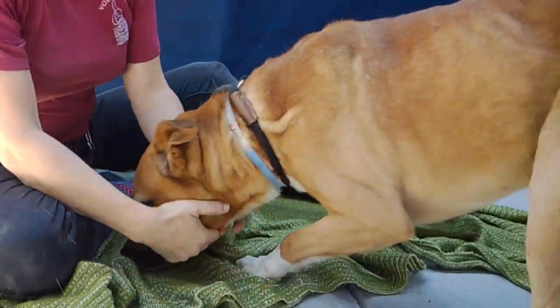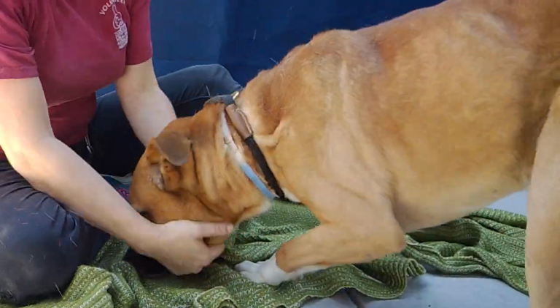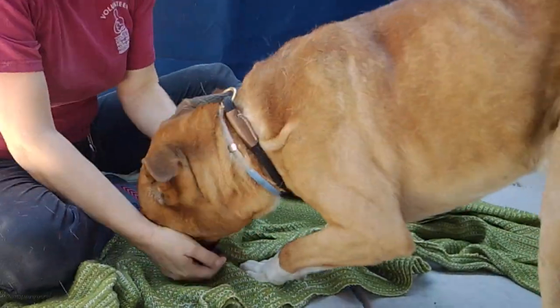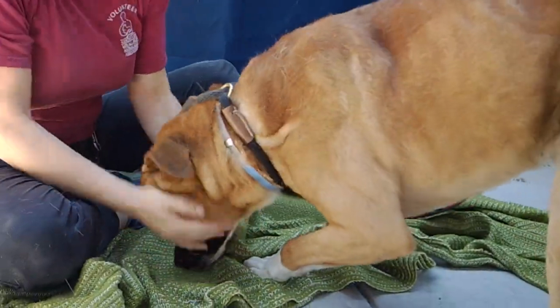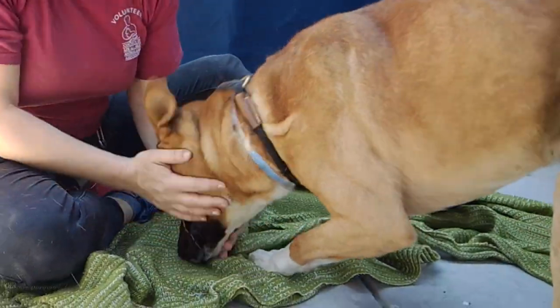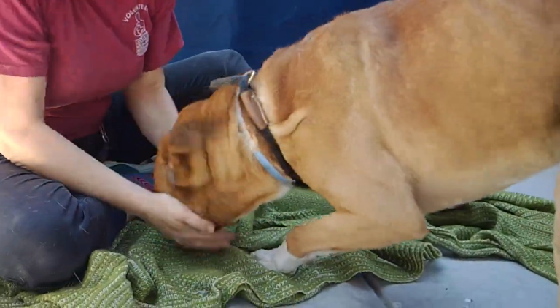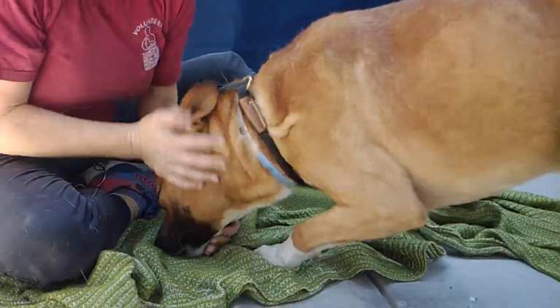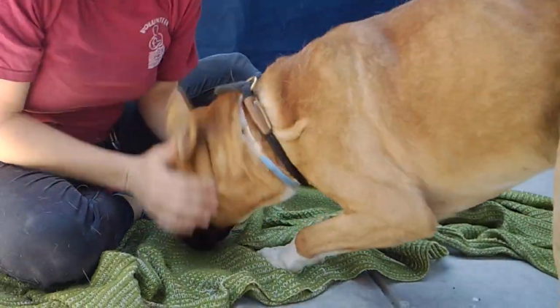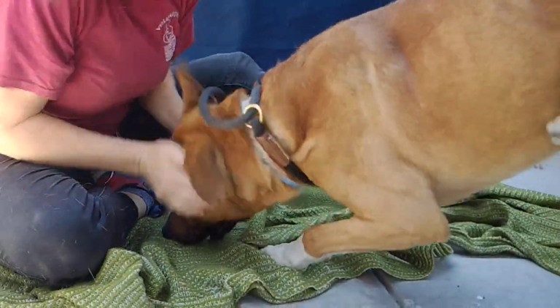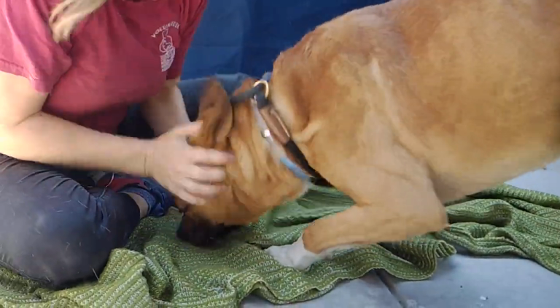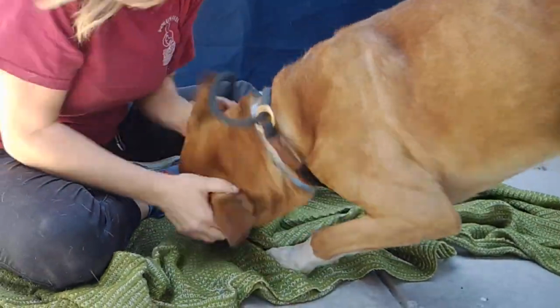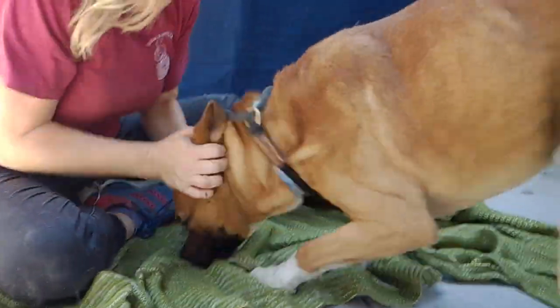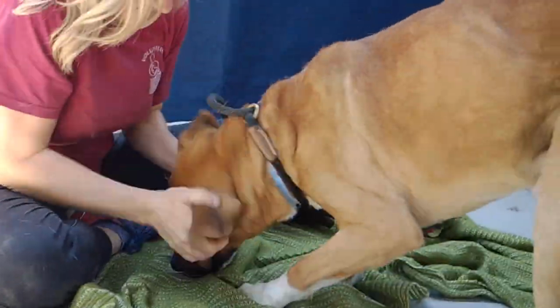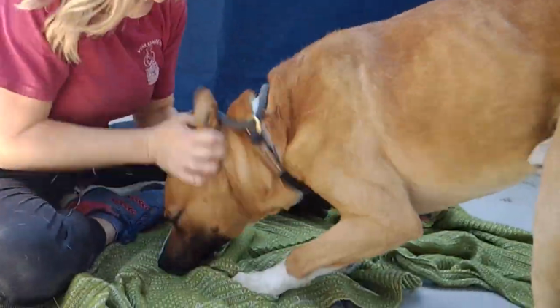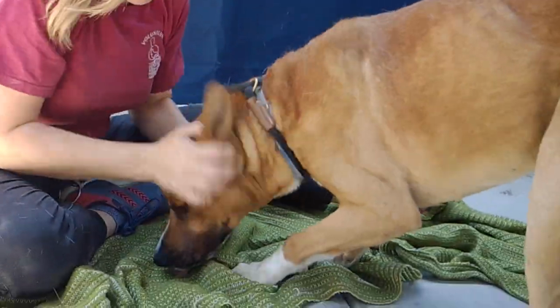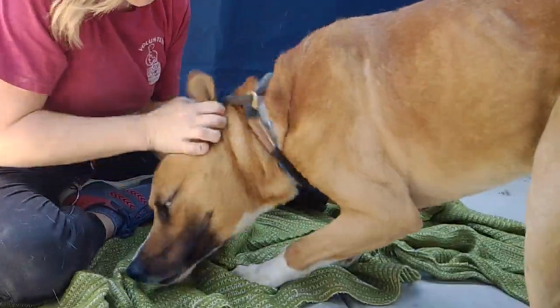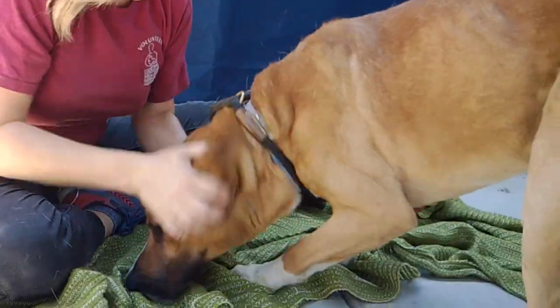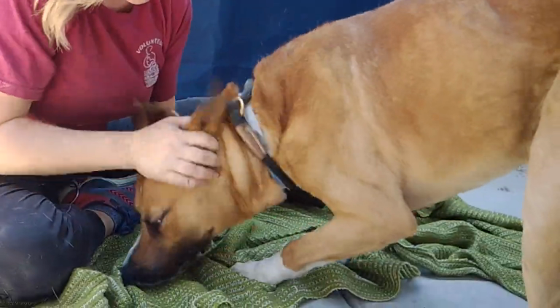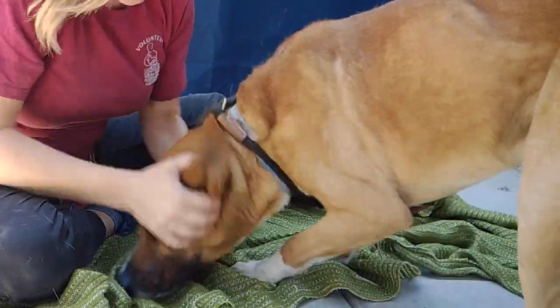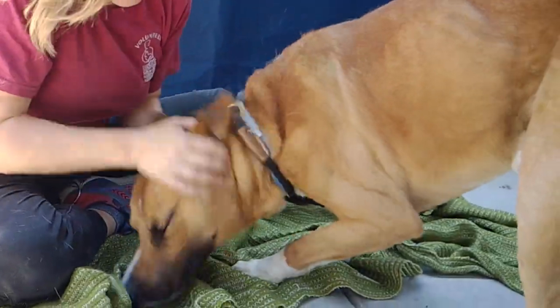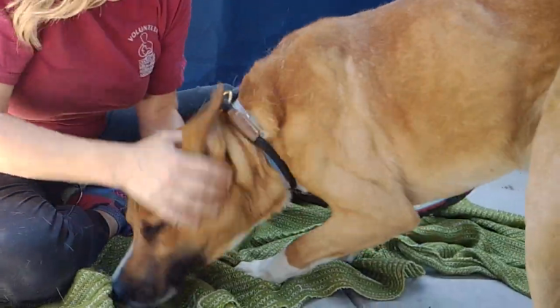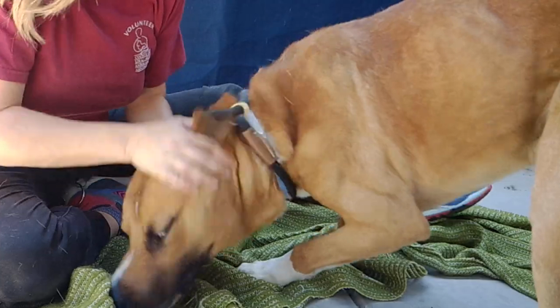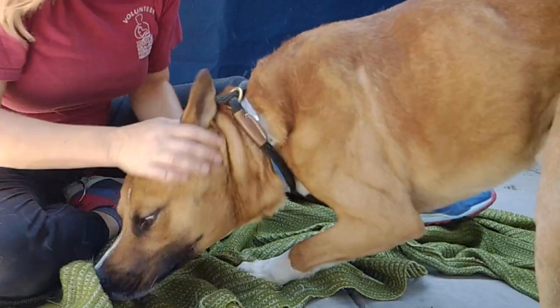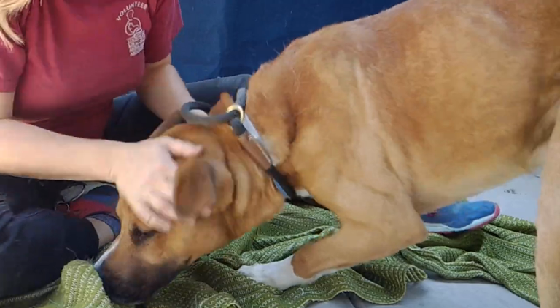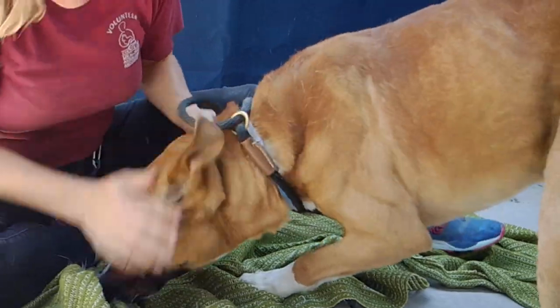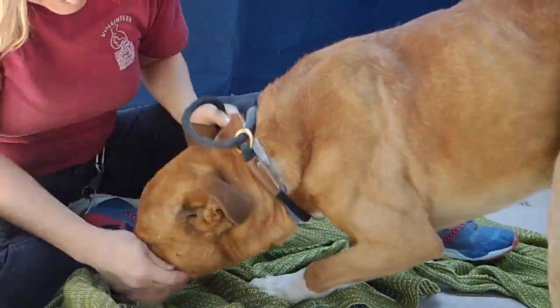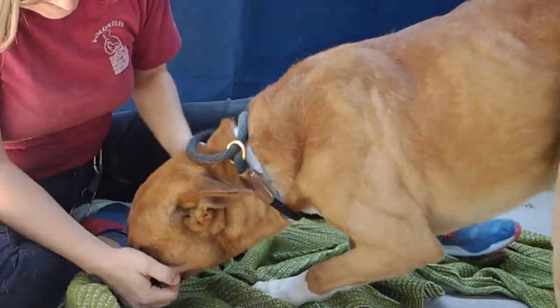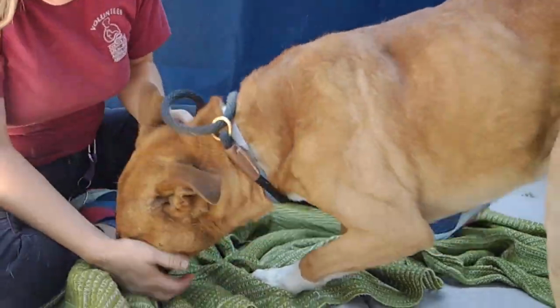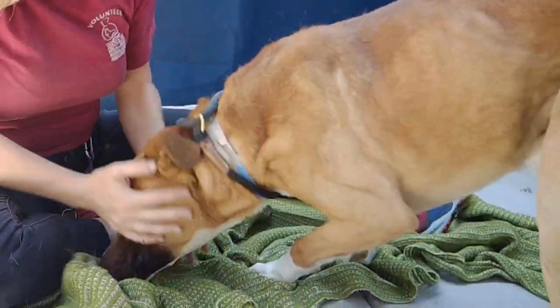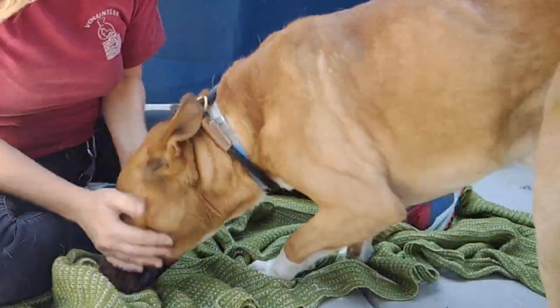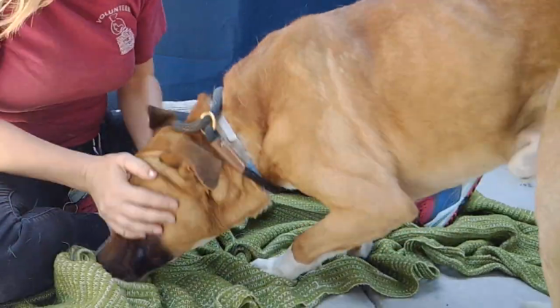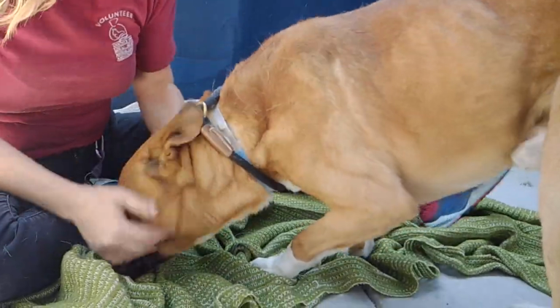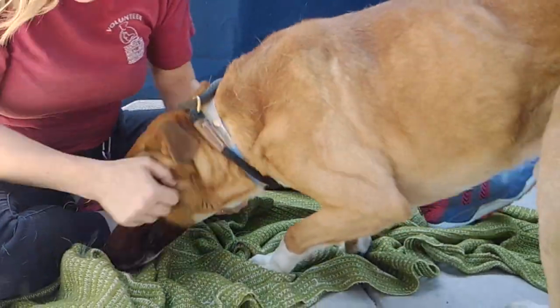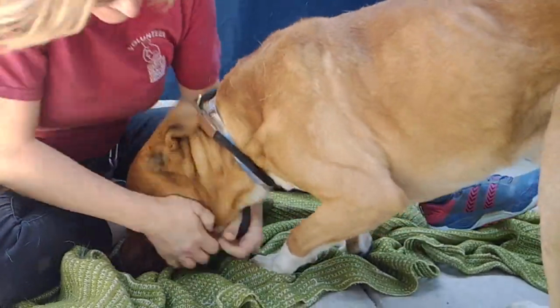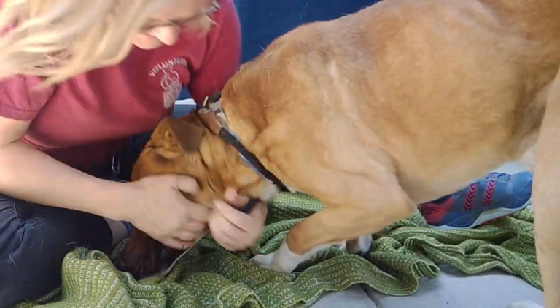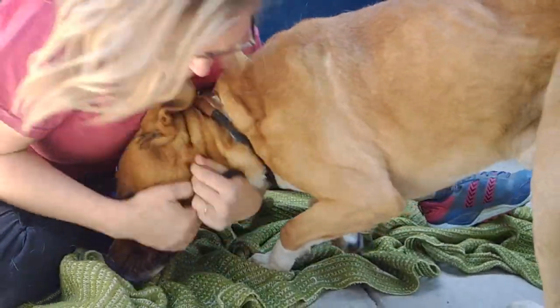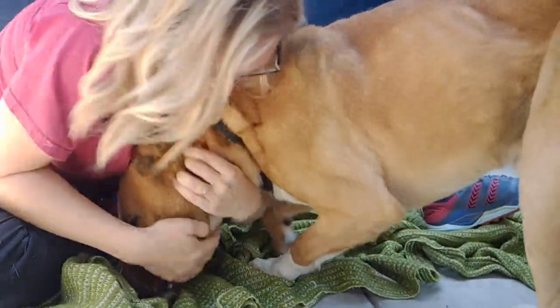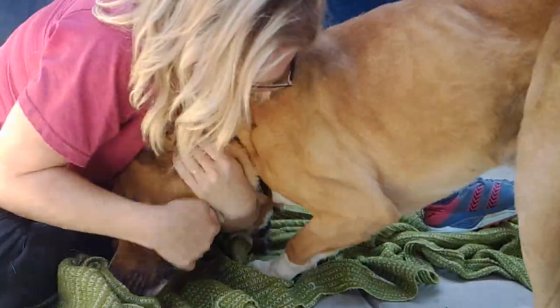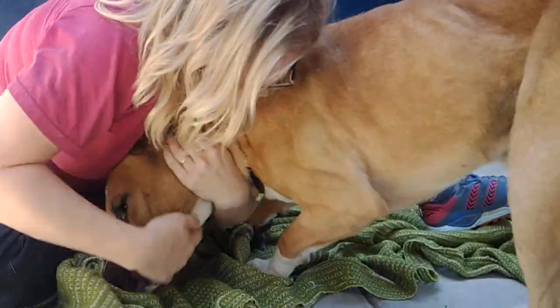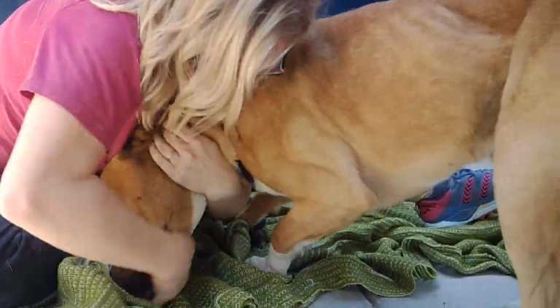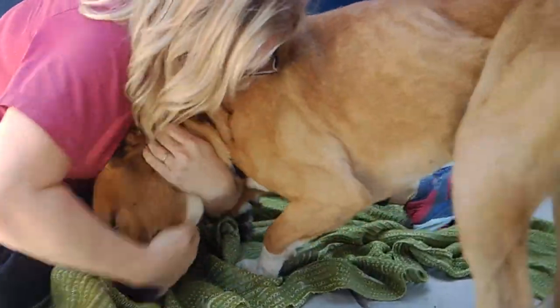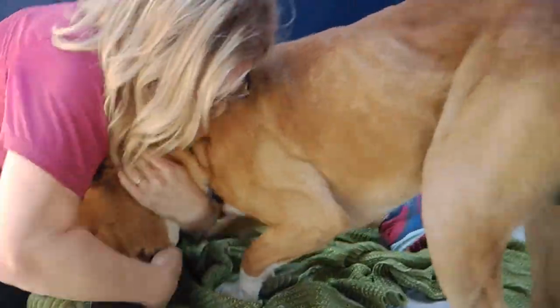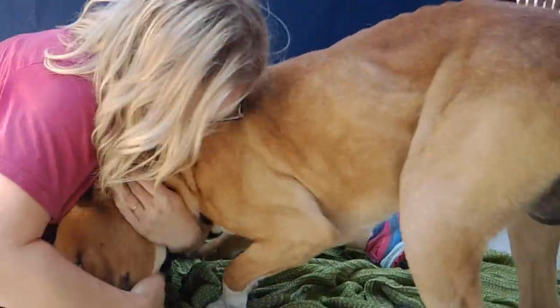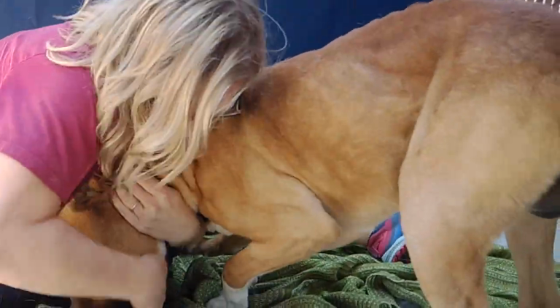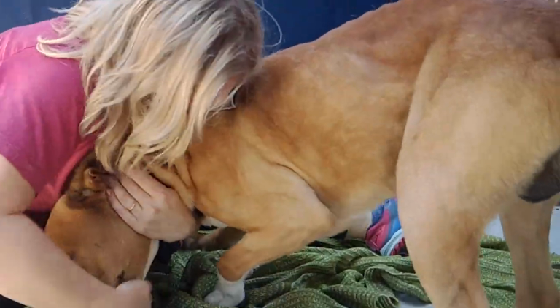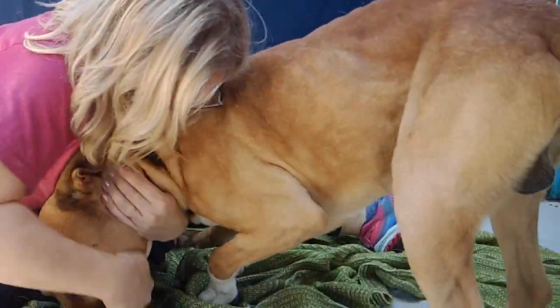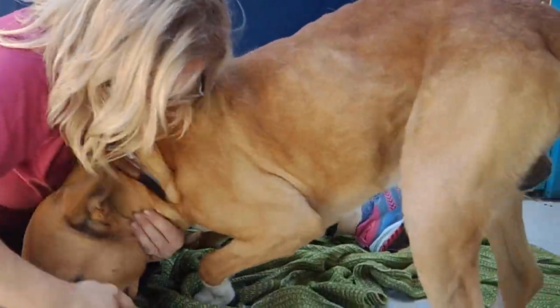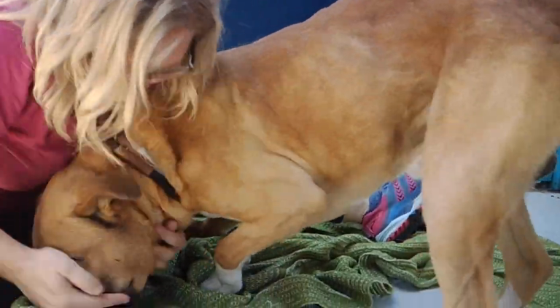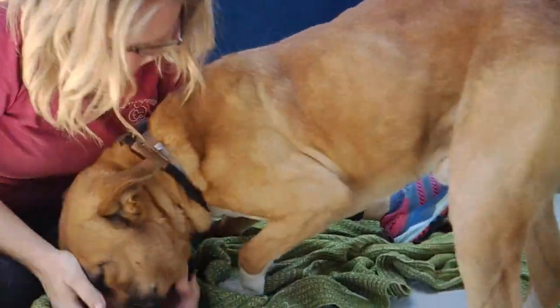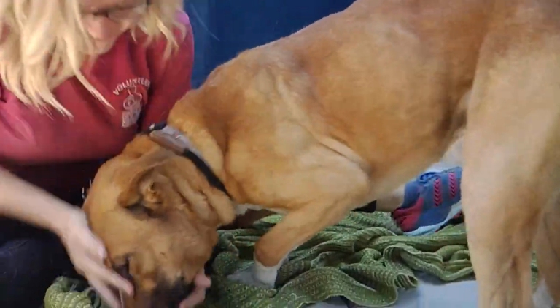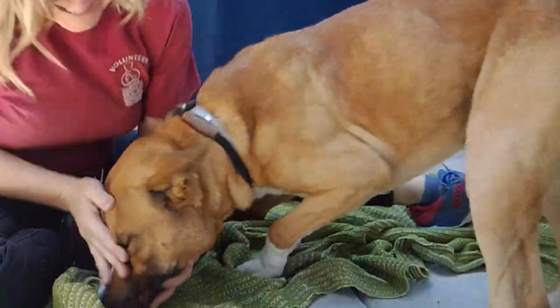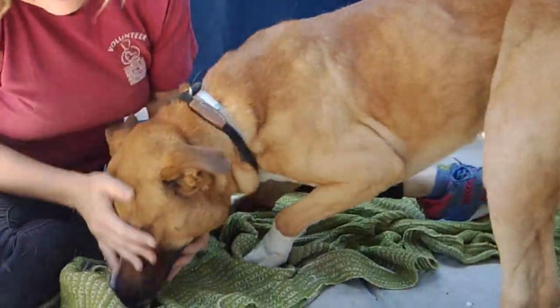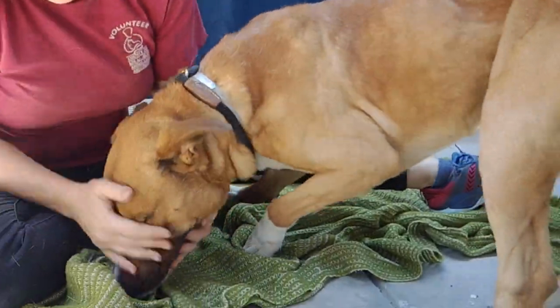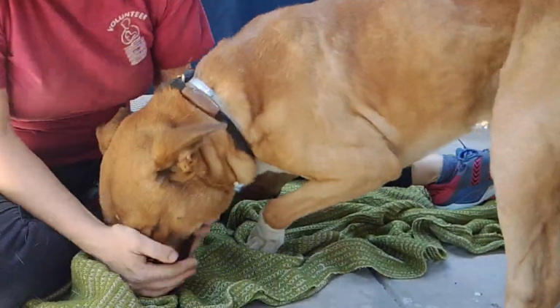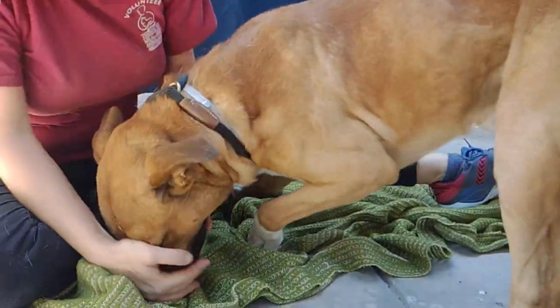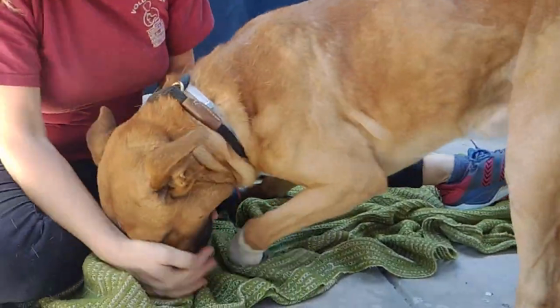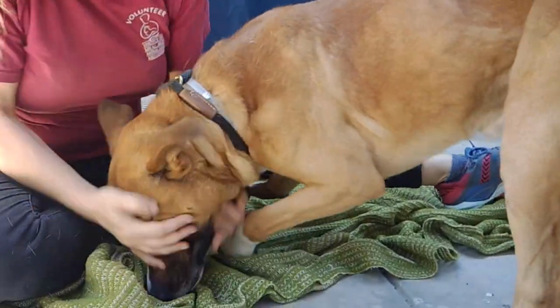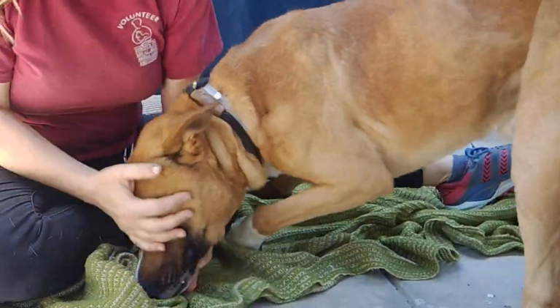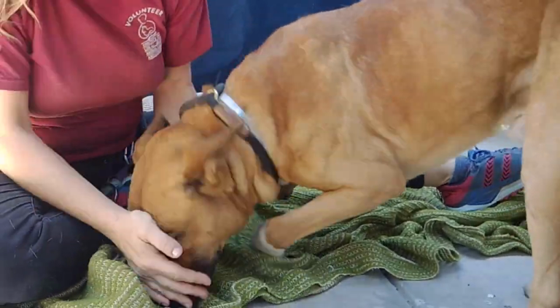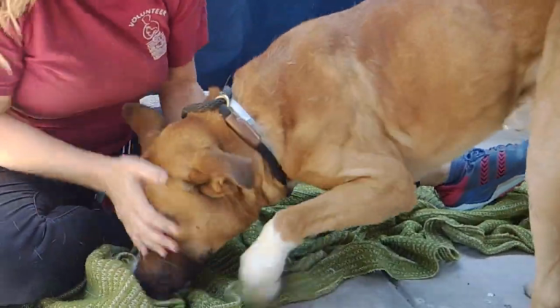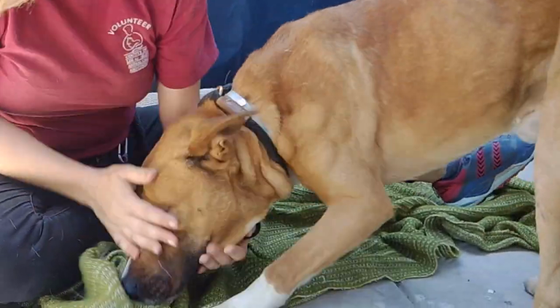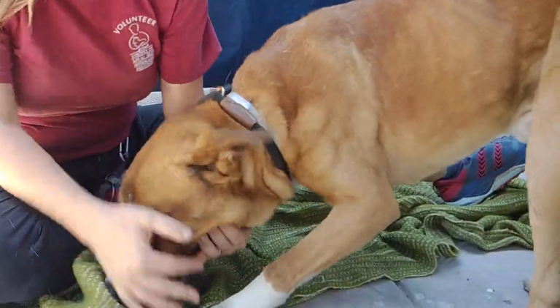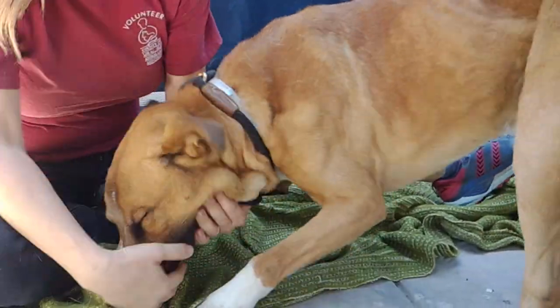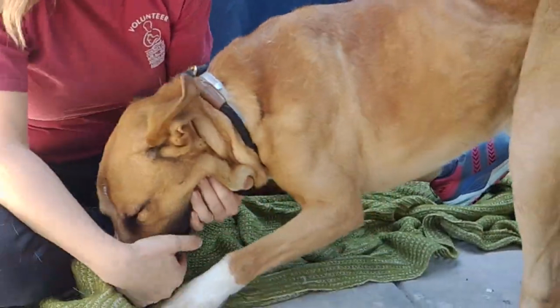He's so excited. Loves to smell everything, check everything out. He's medium to high energy.